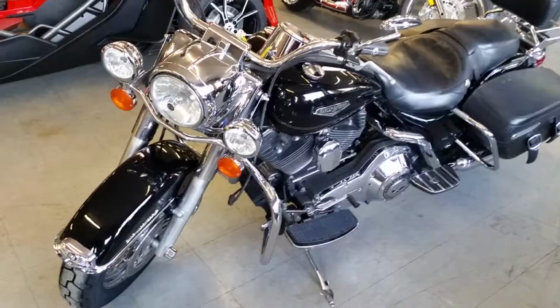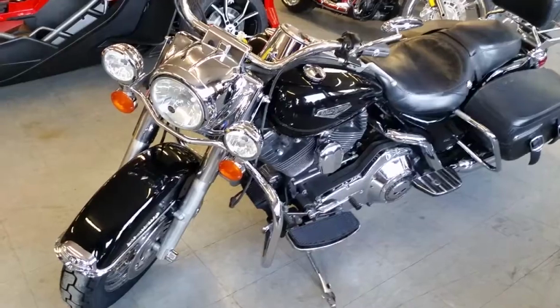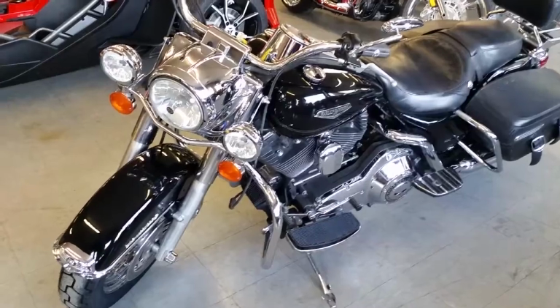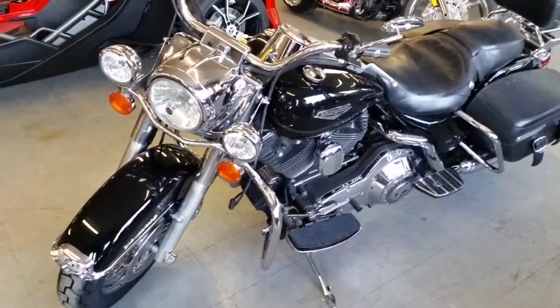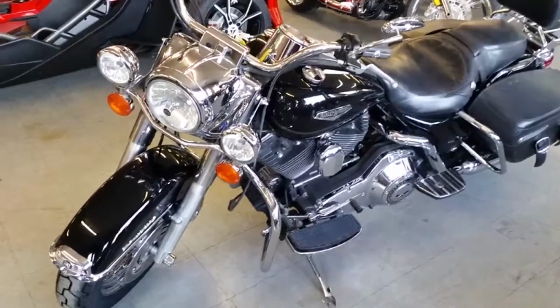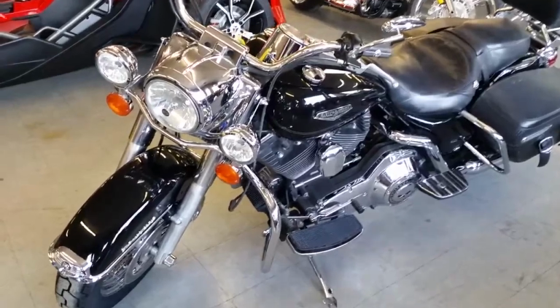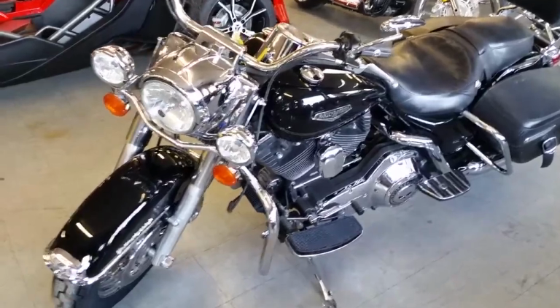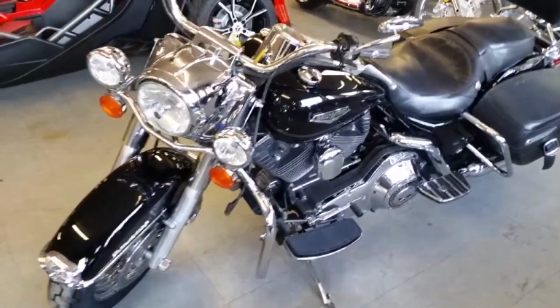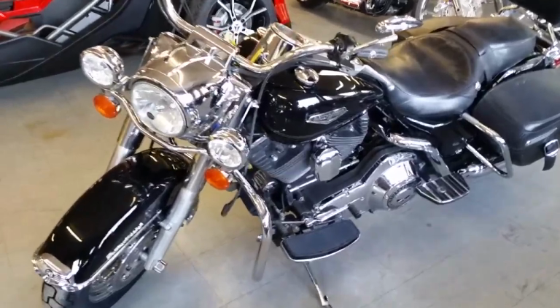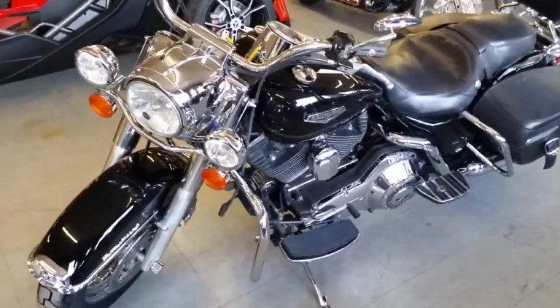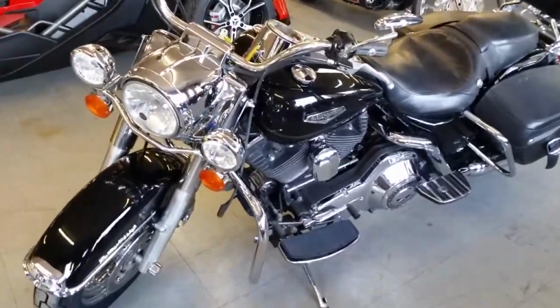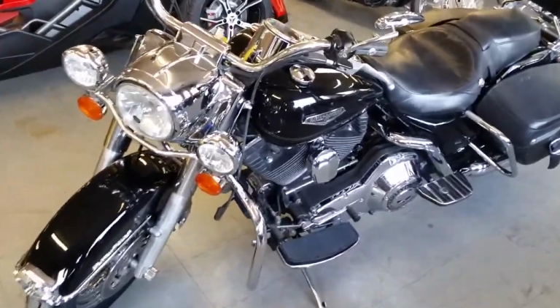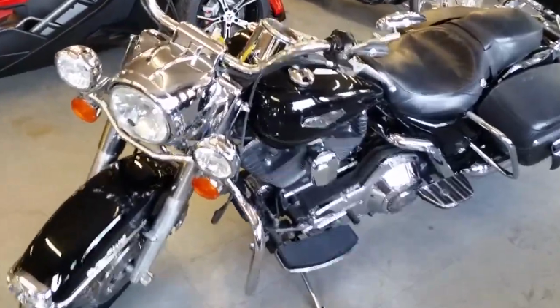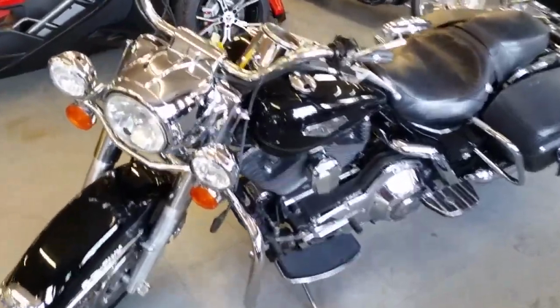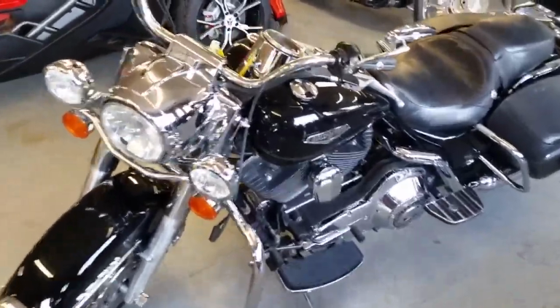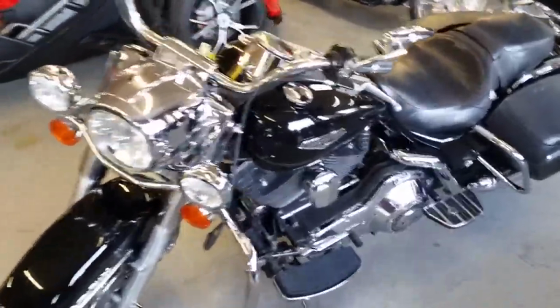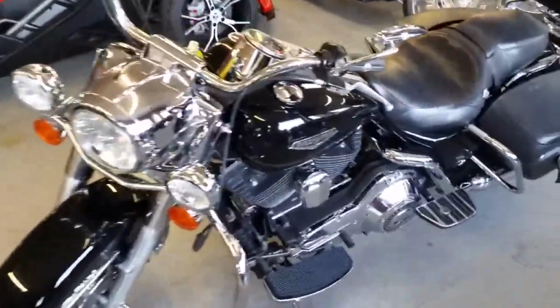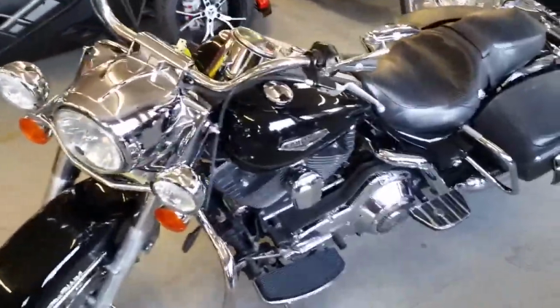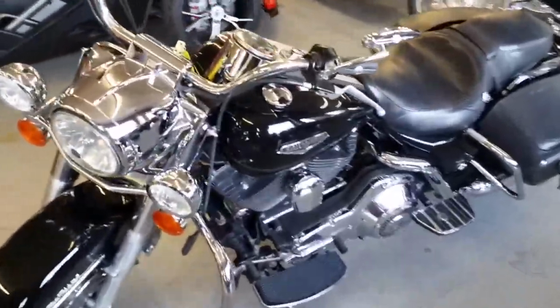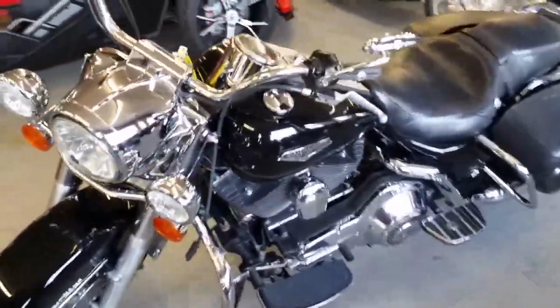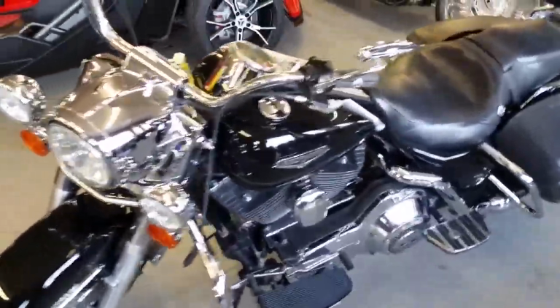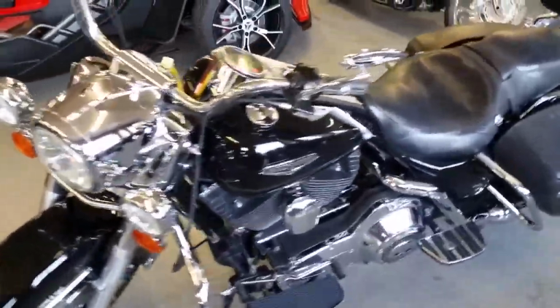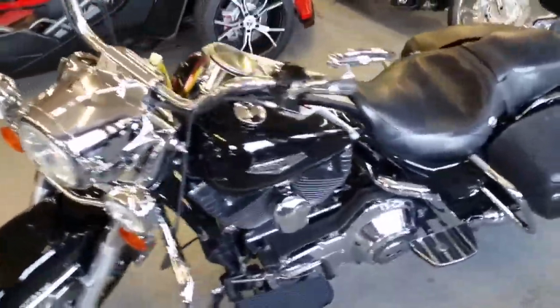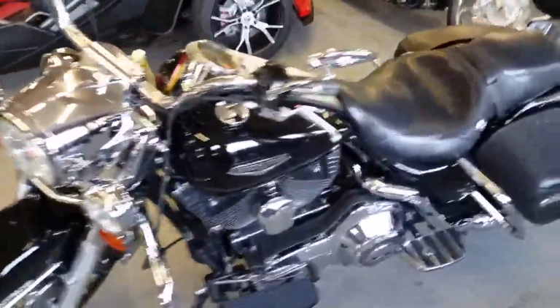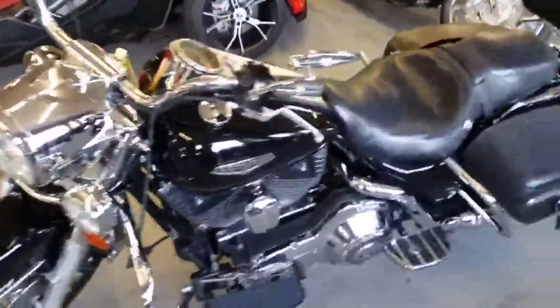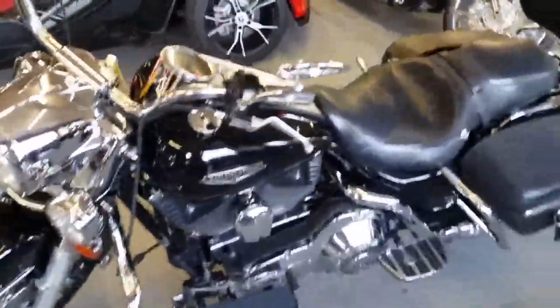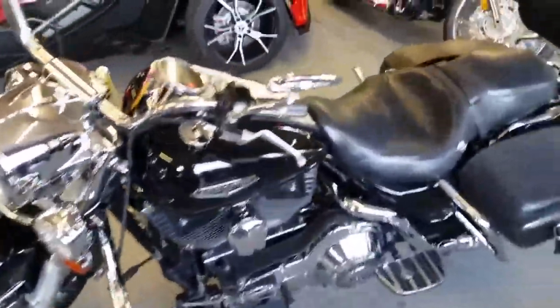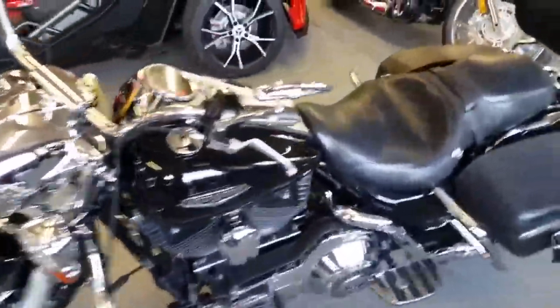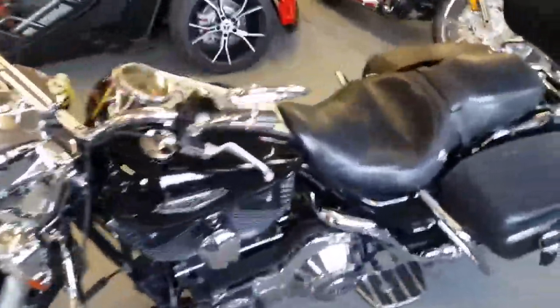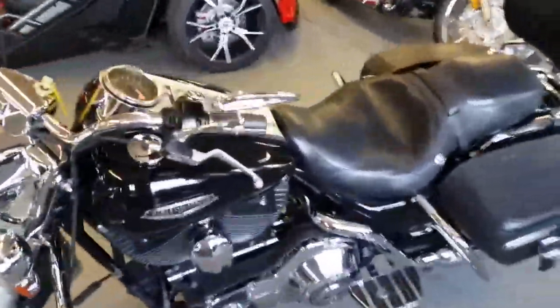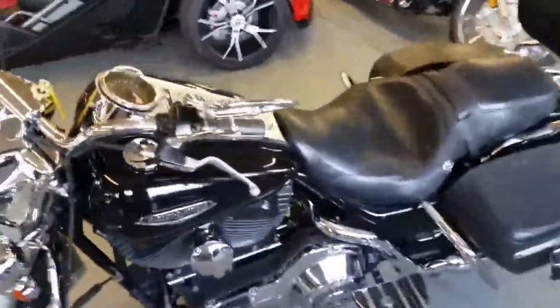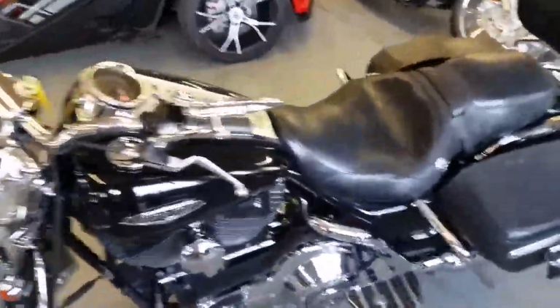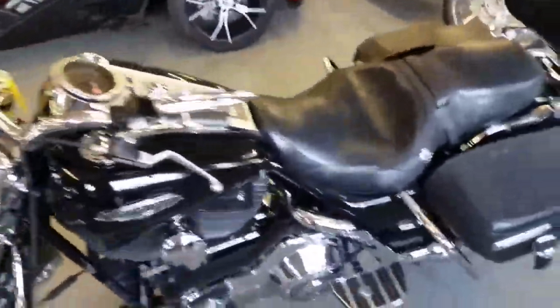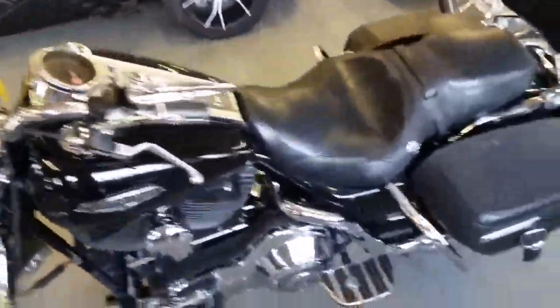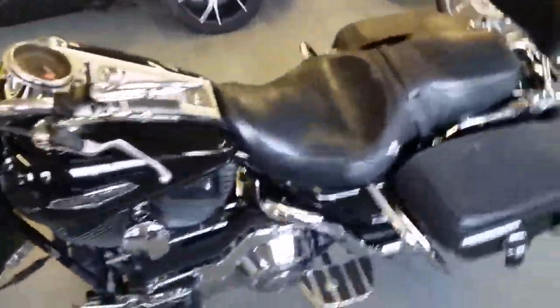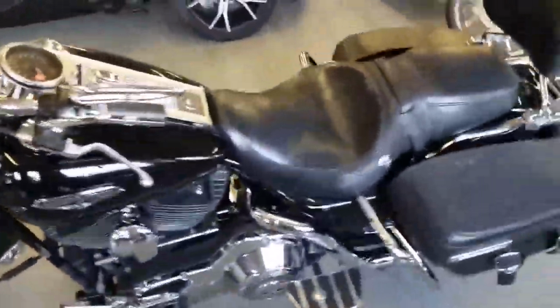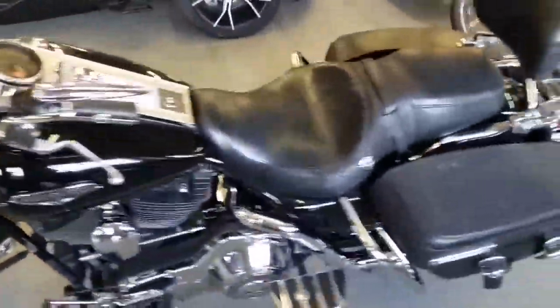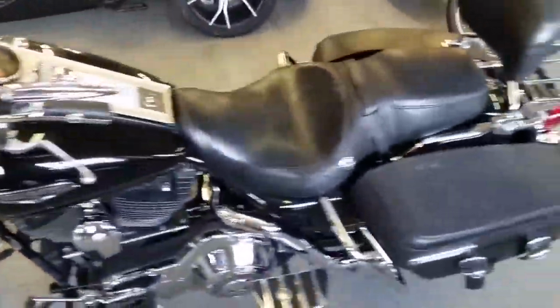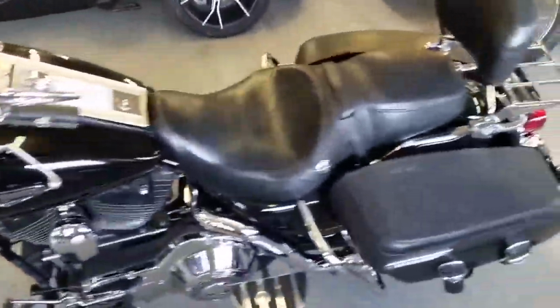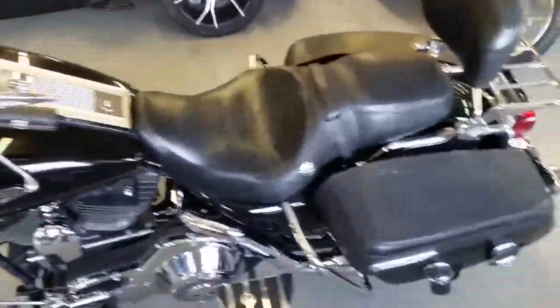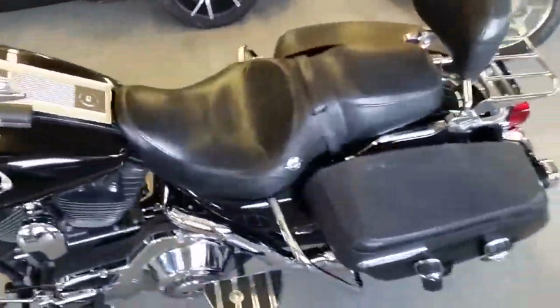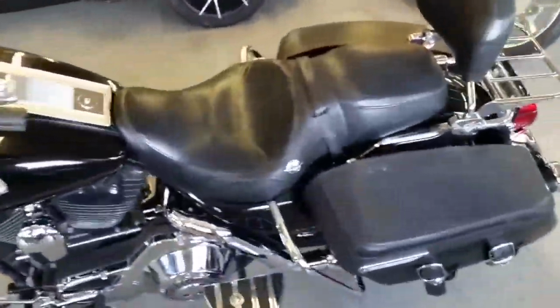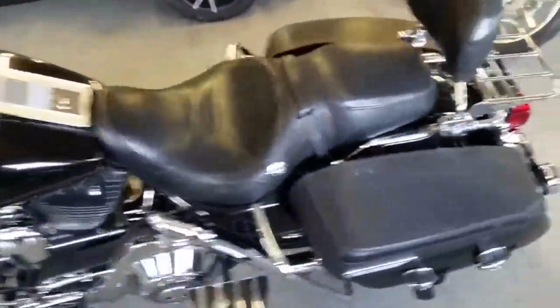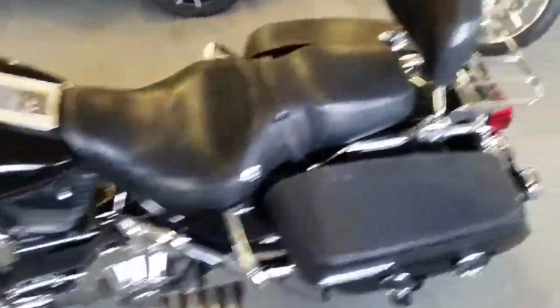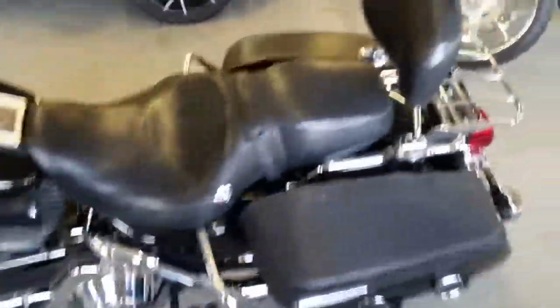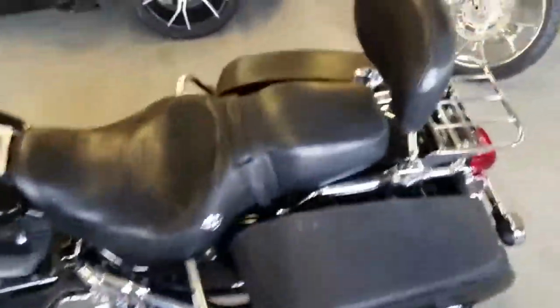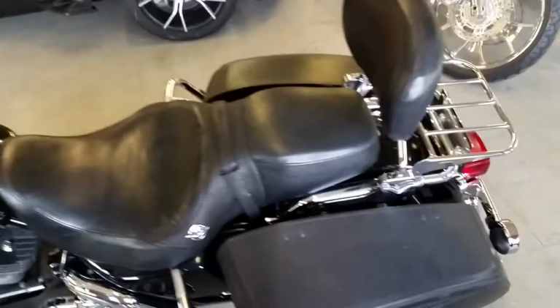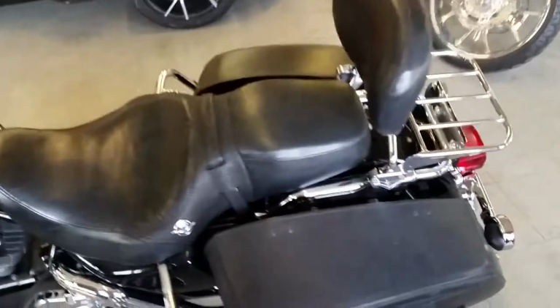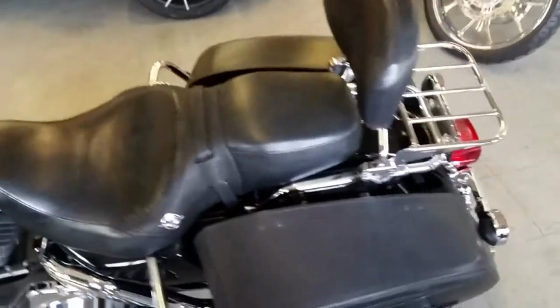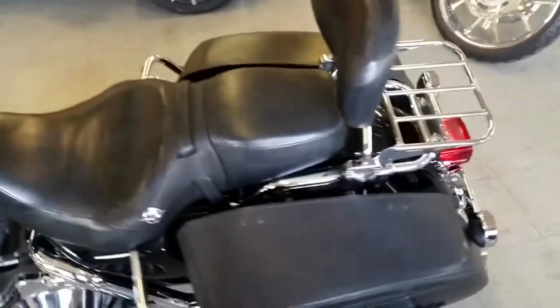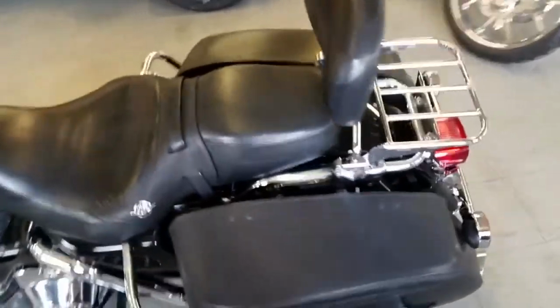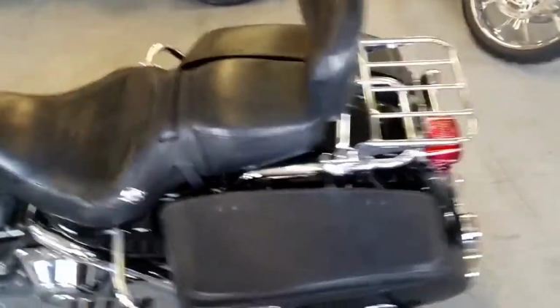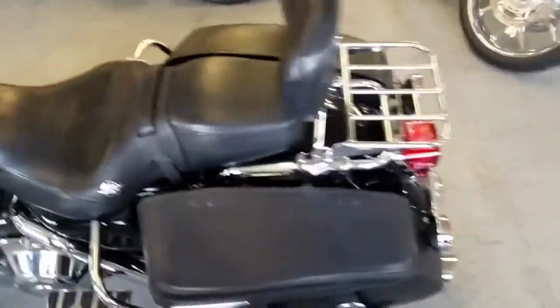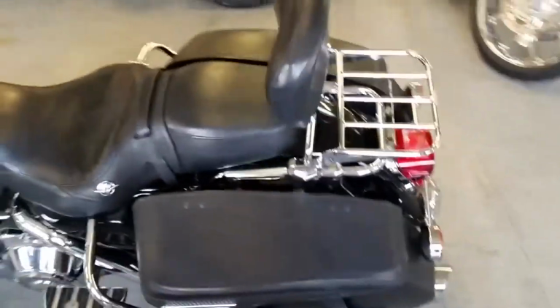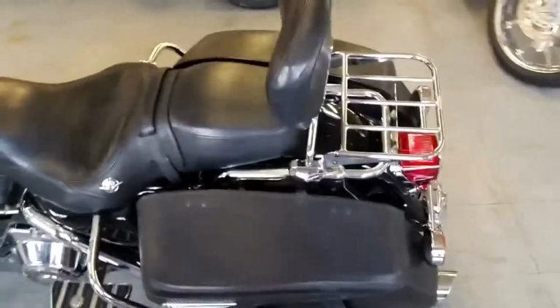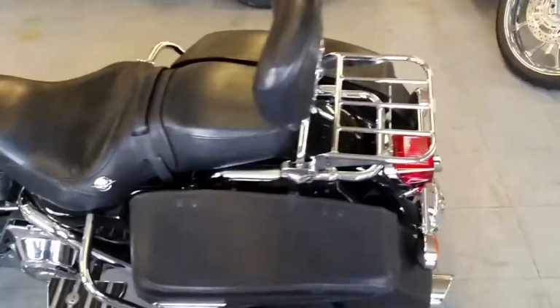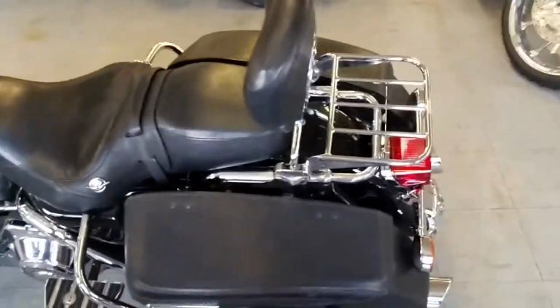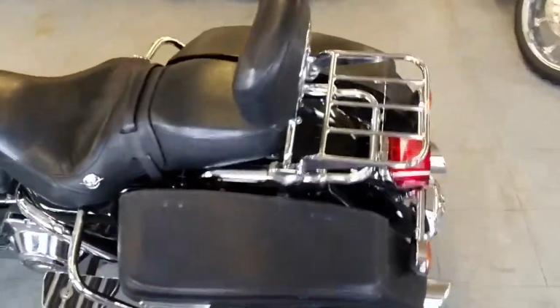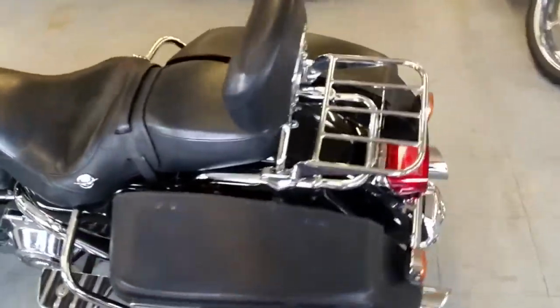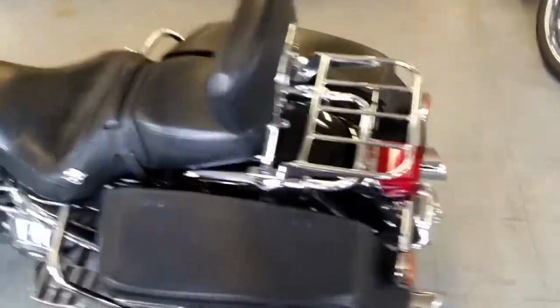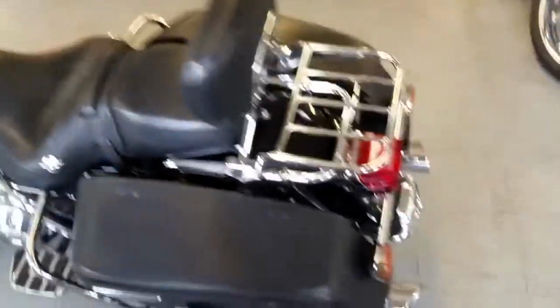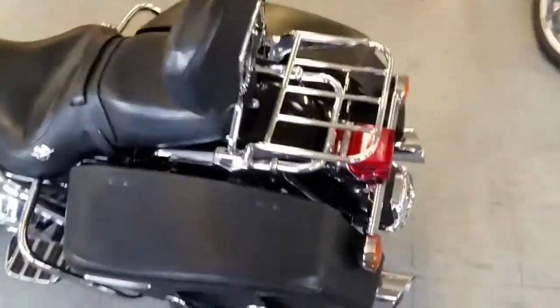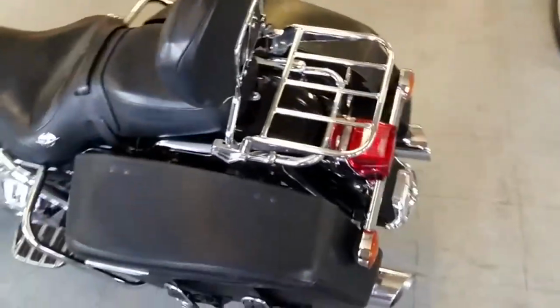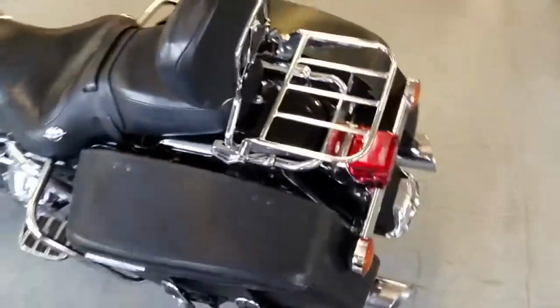At Approval Powersports we got guaranteed financing on all of our Harleys. All we need is proof of income and a few pennies down.